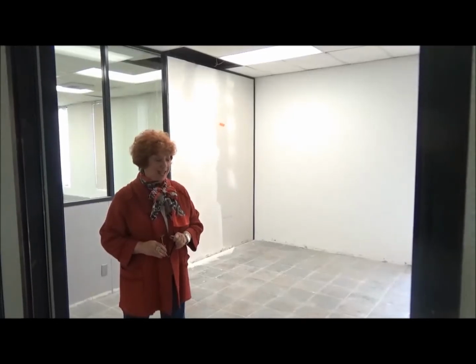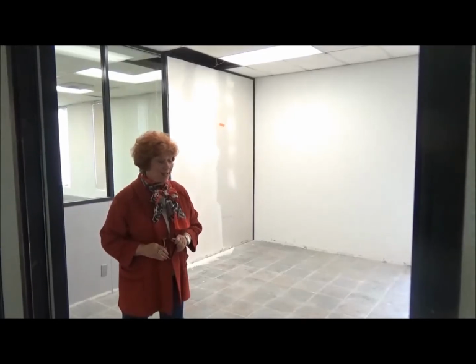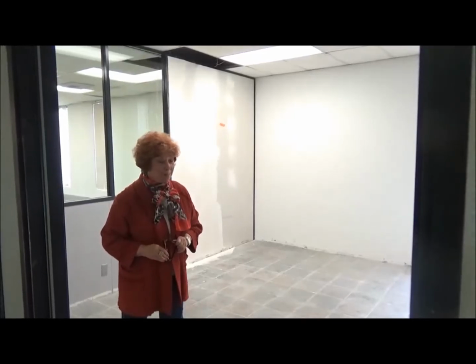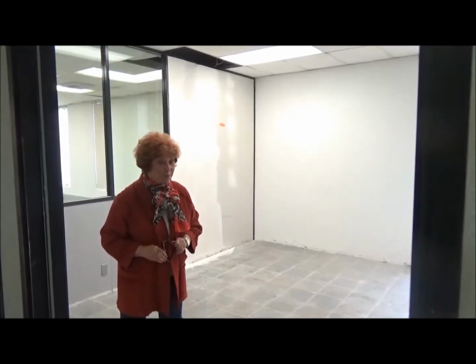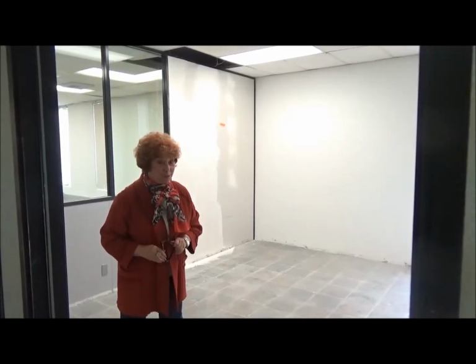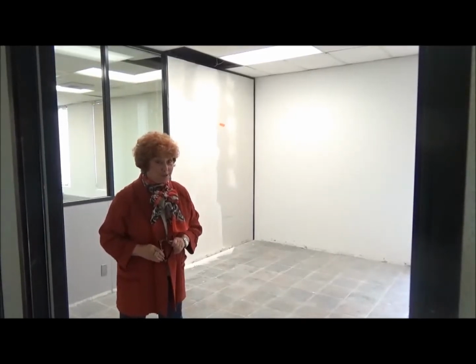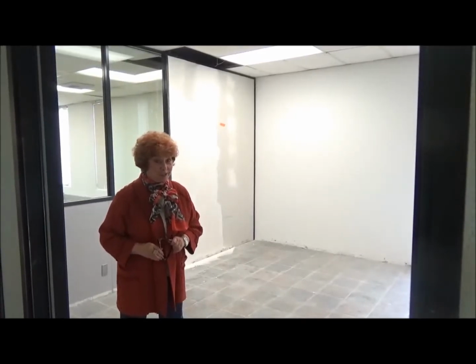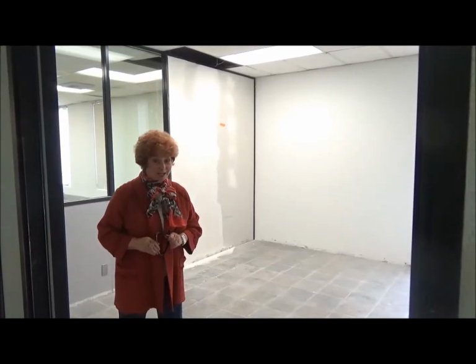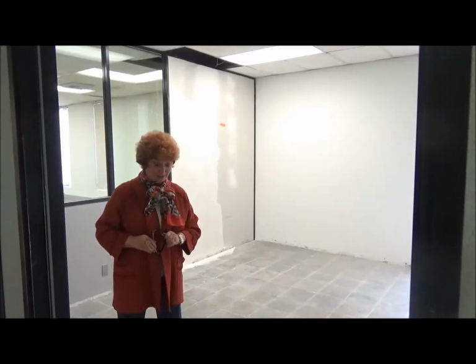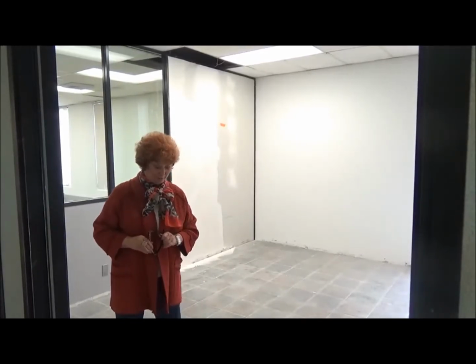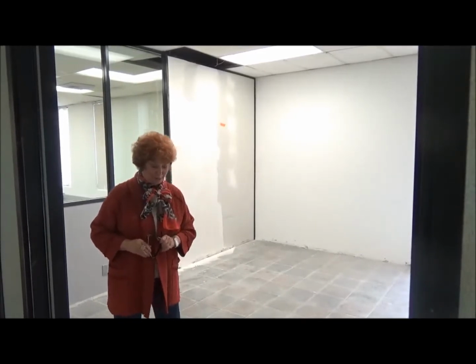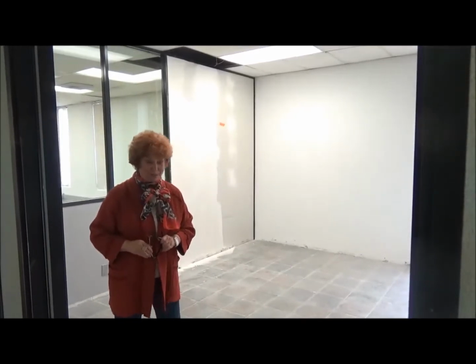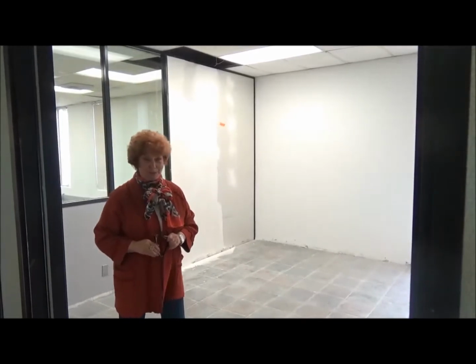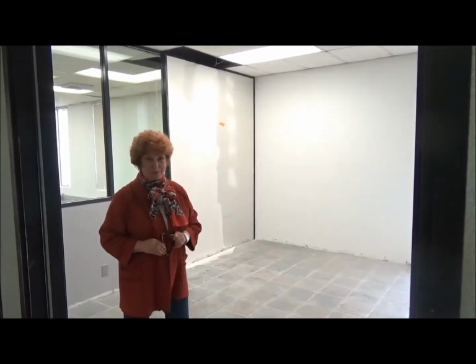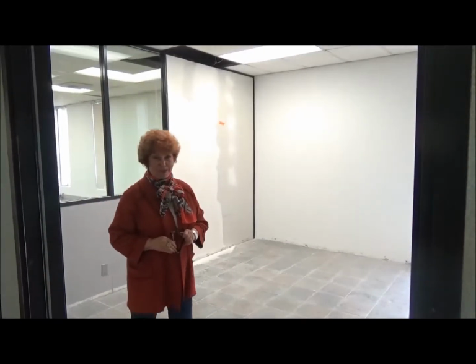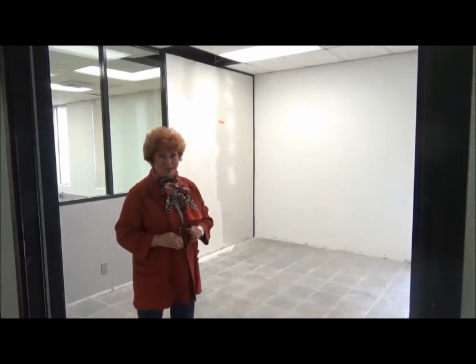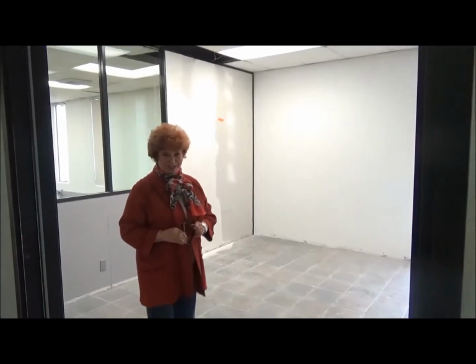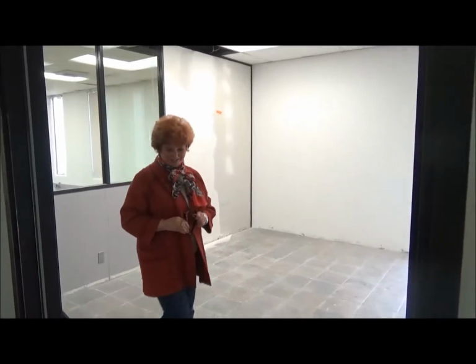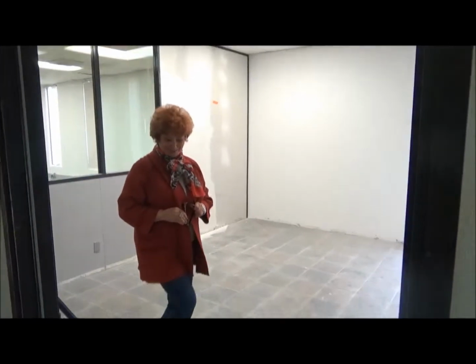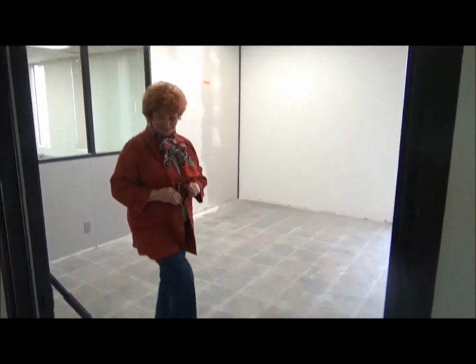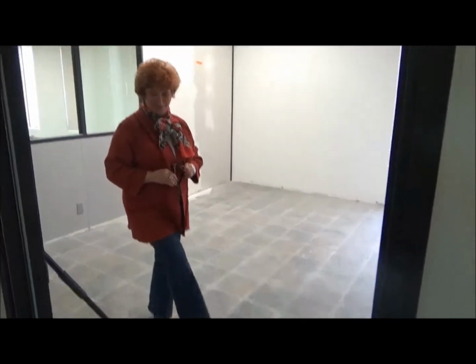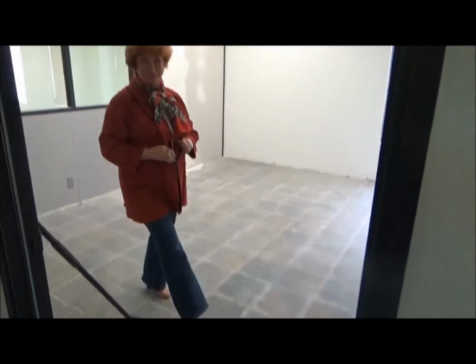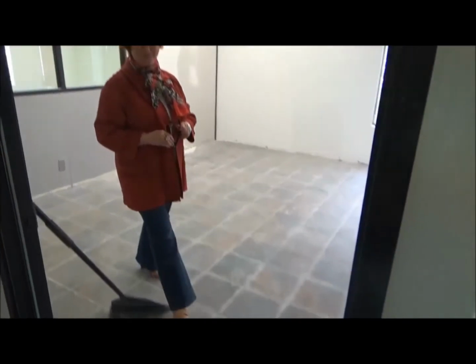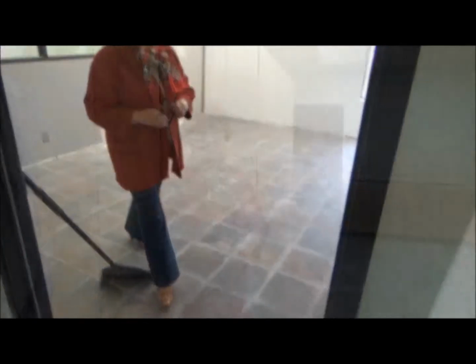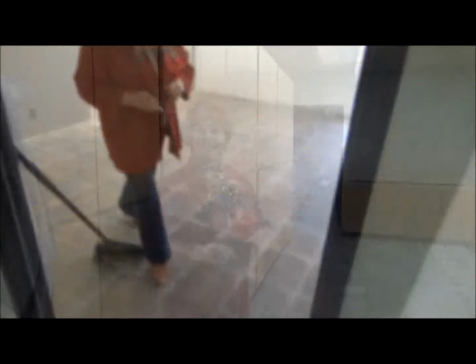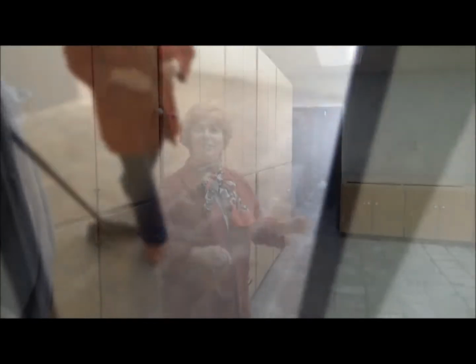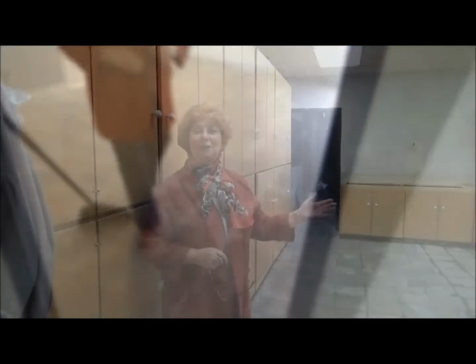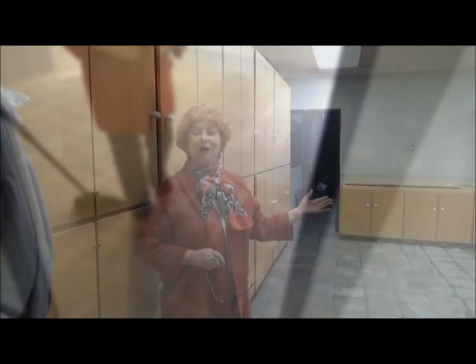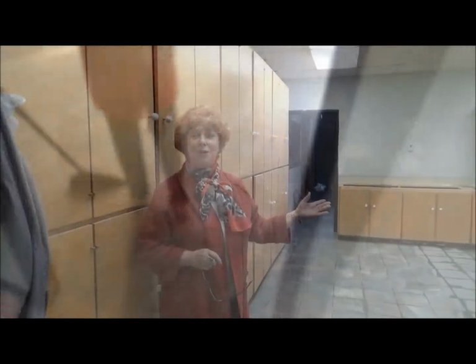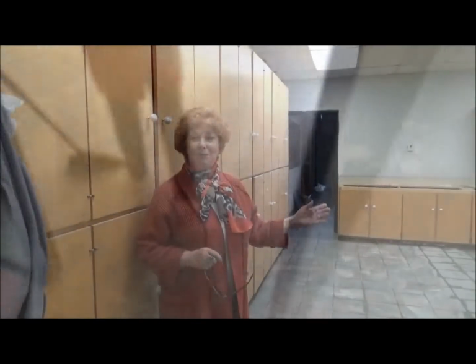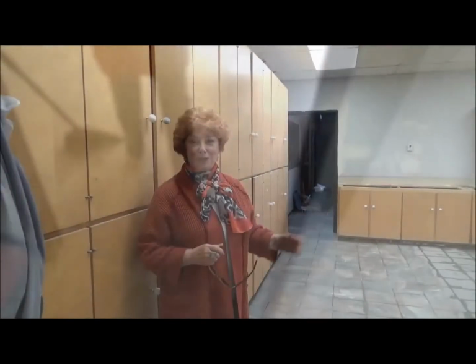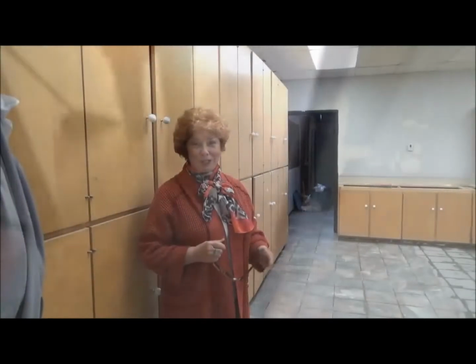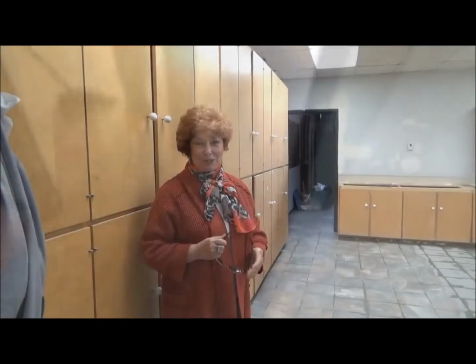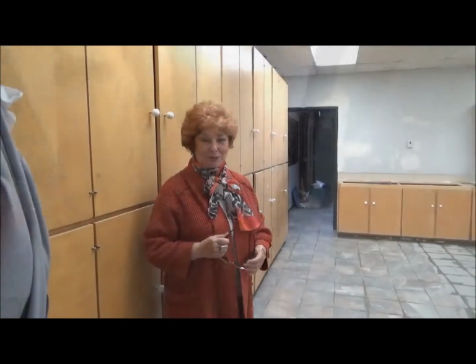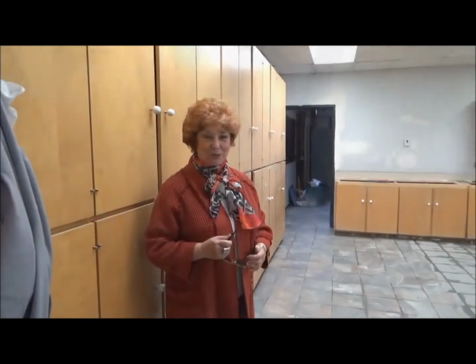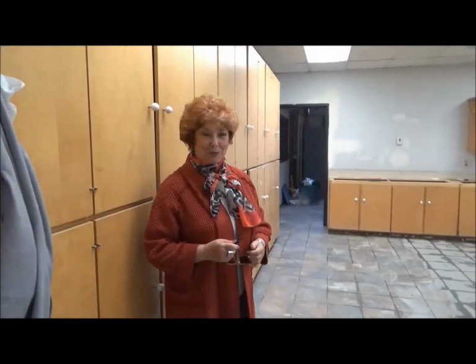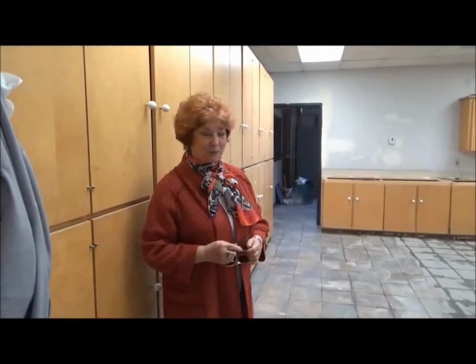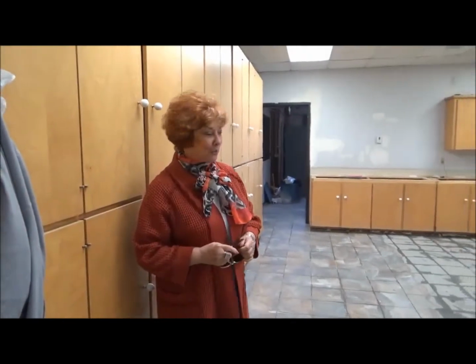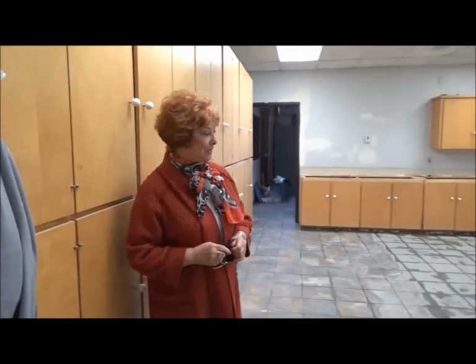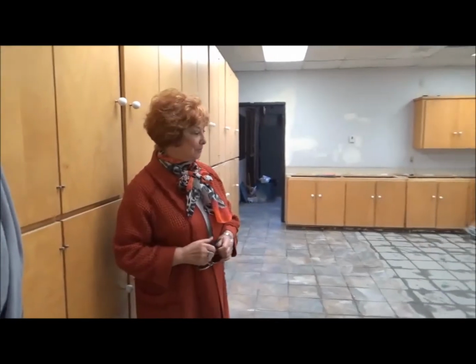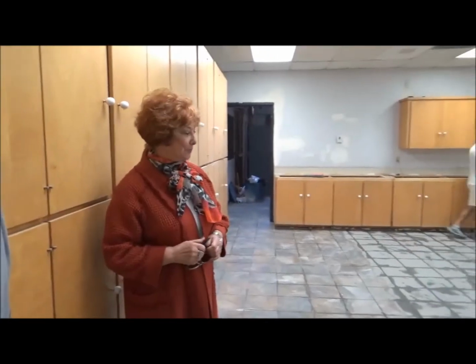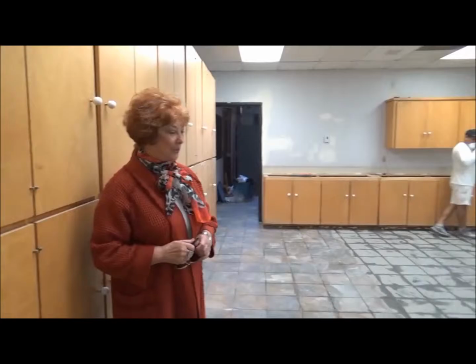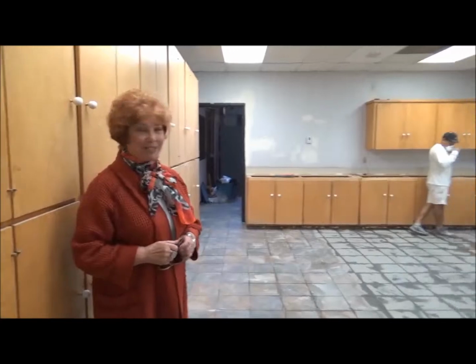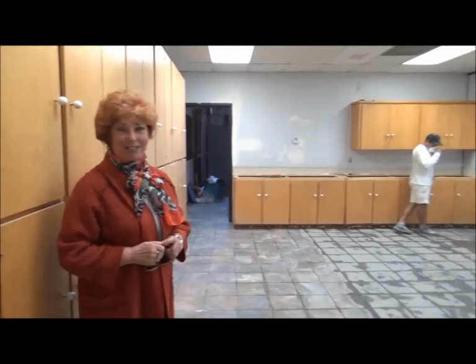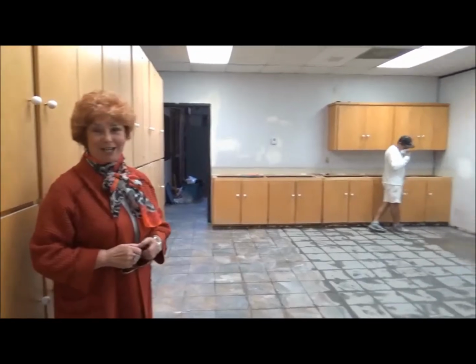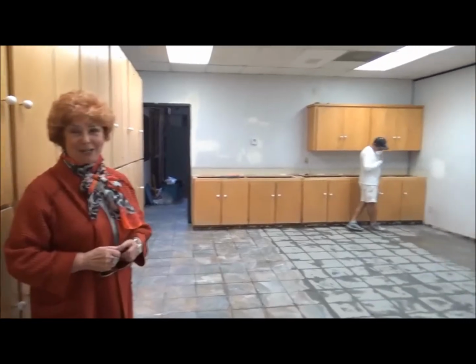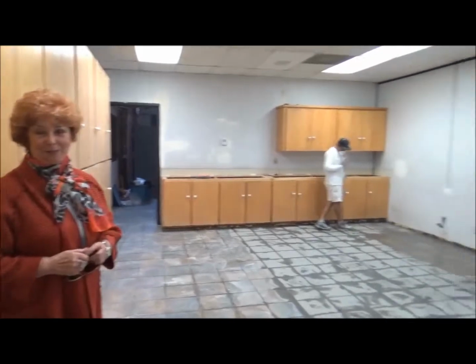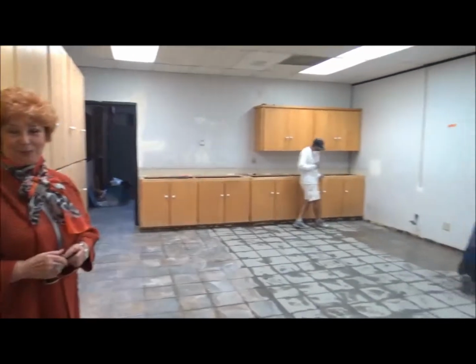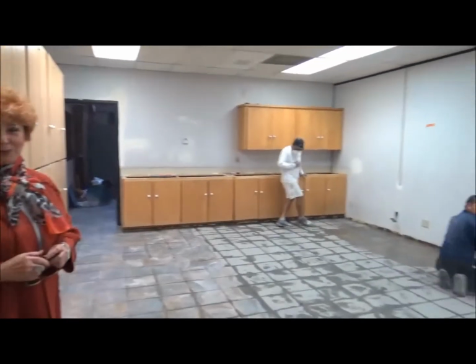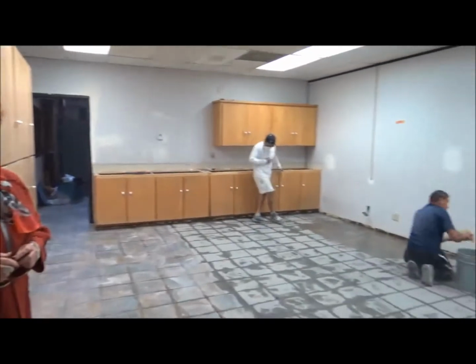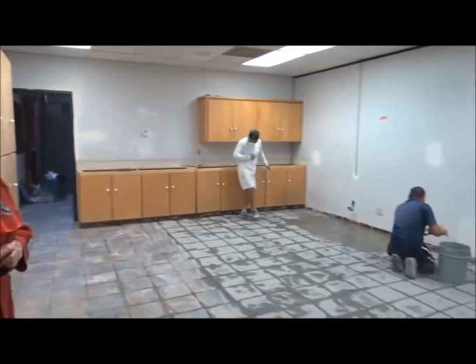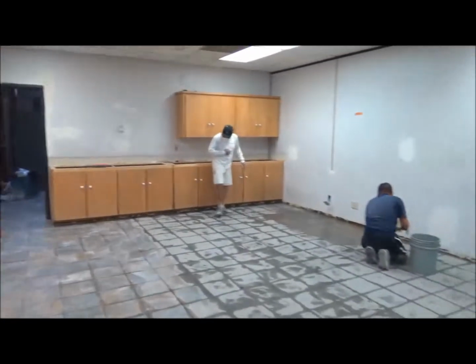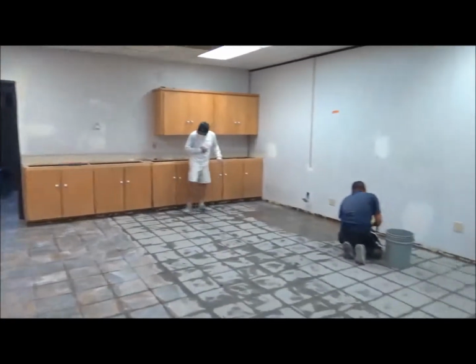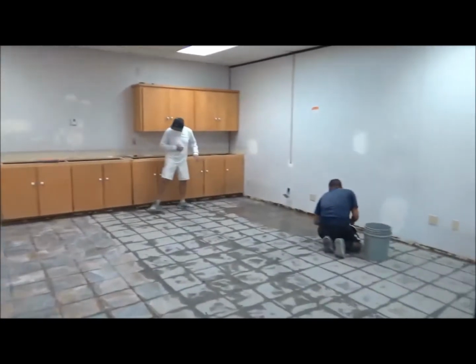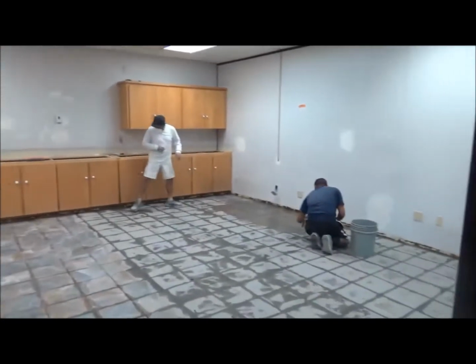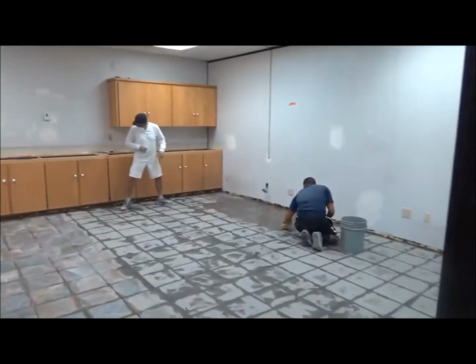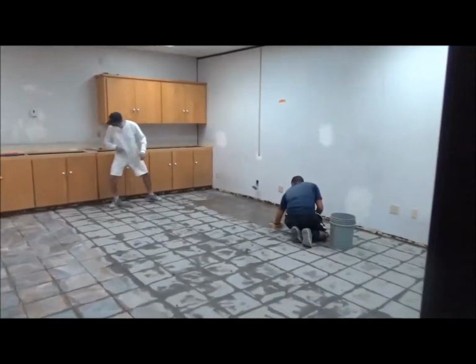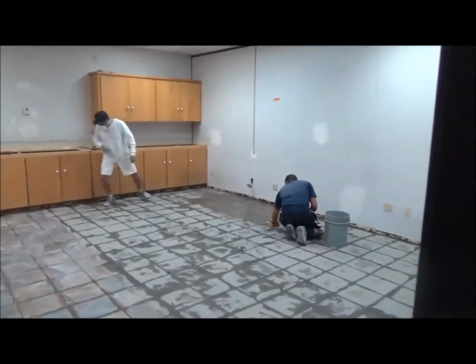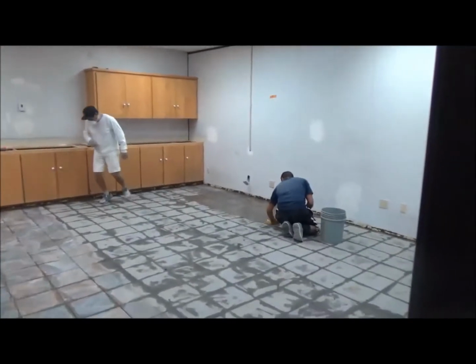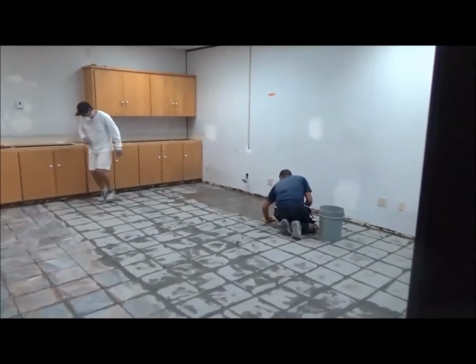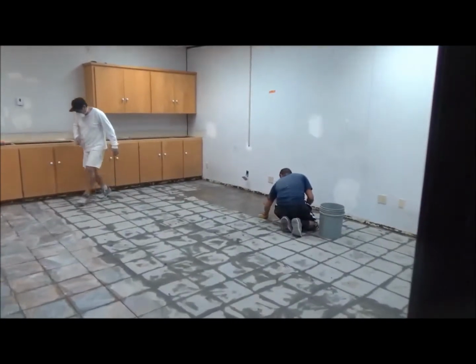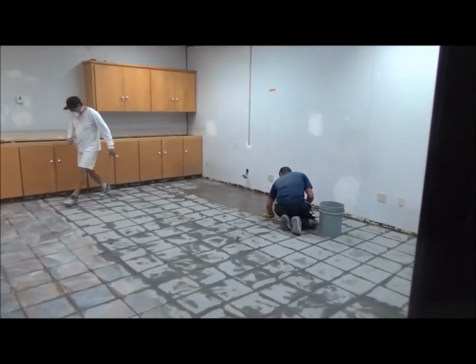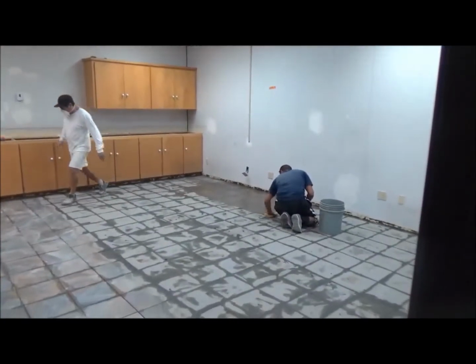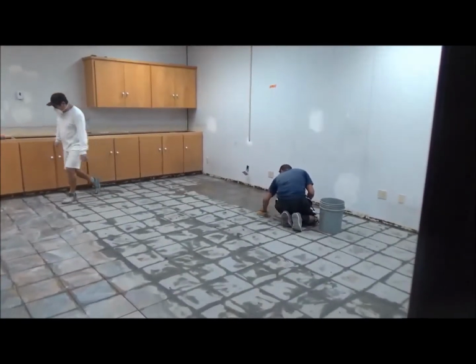And more tile from GBI. This is our hard-working crew at work putting down a beautiful tile, again from GBI.